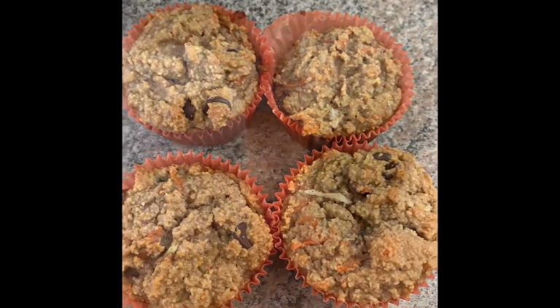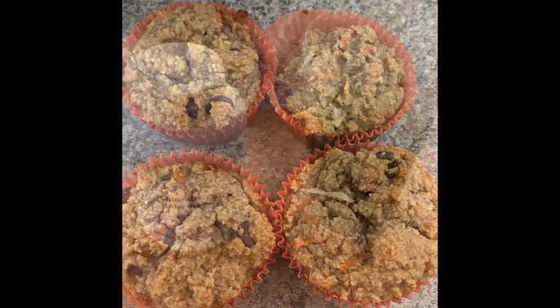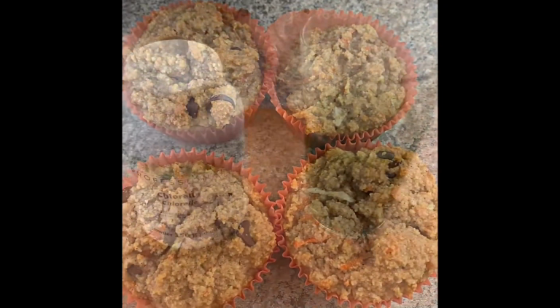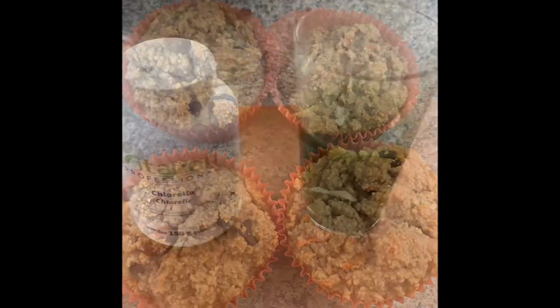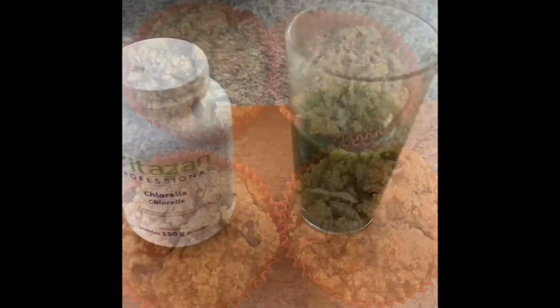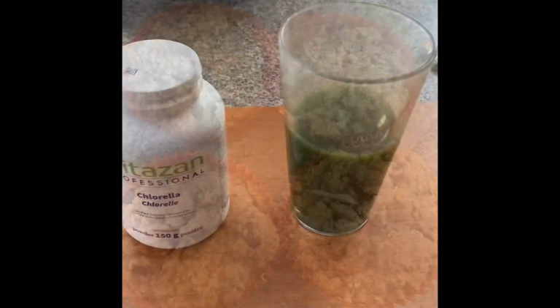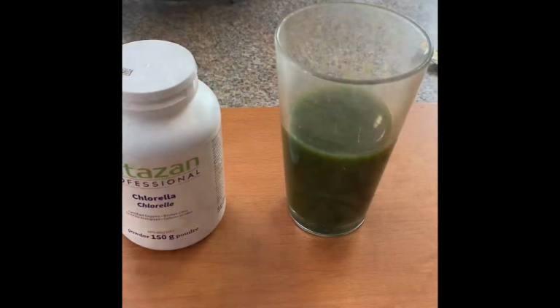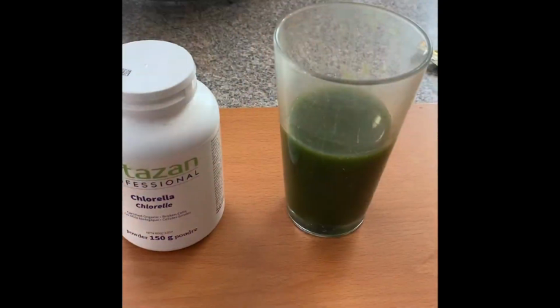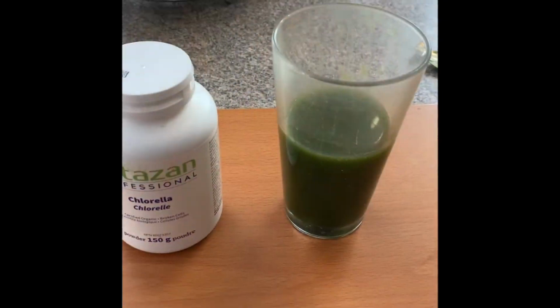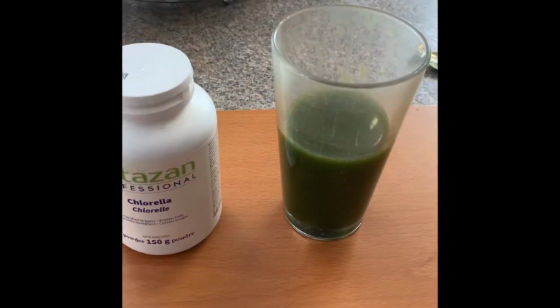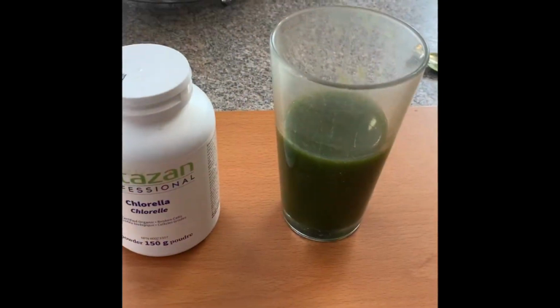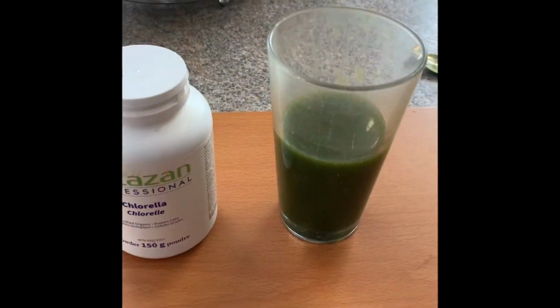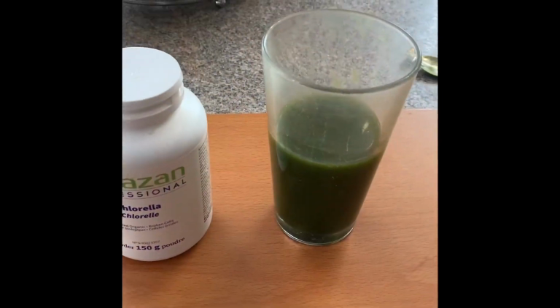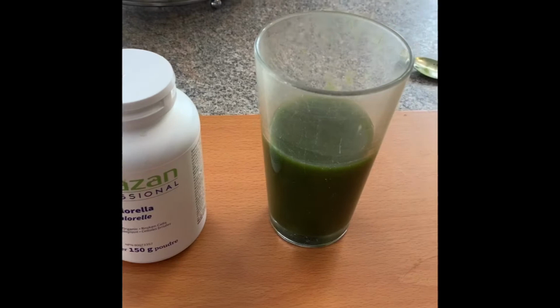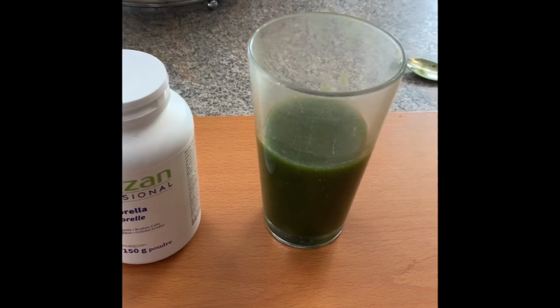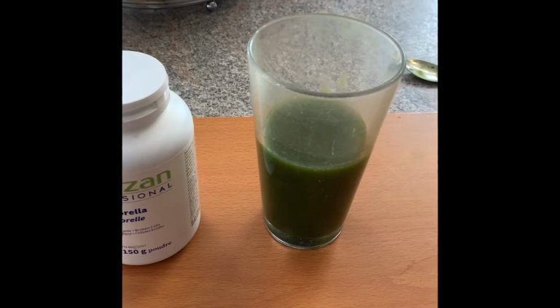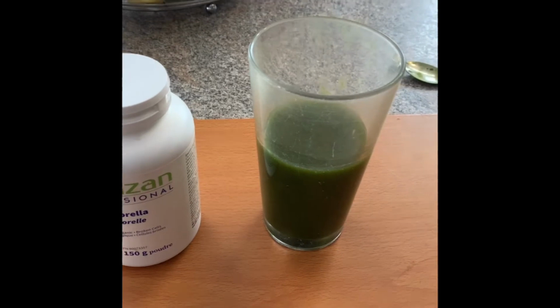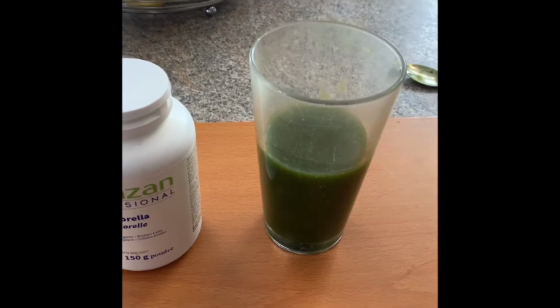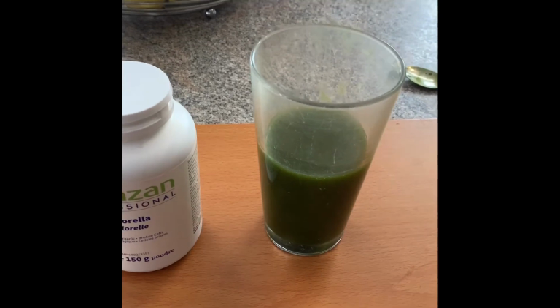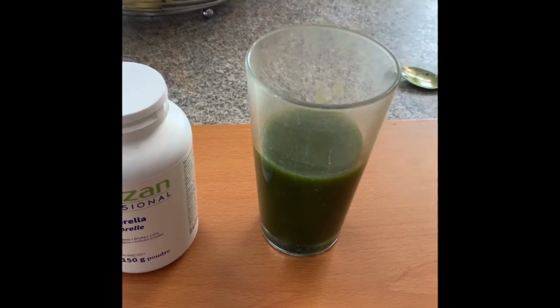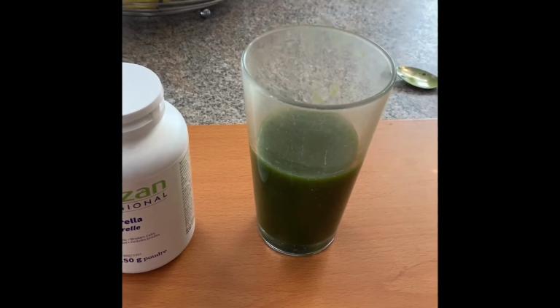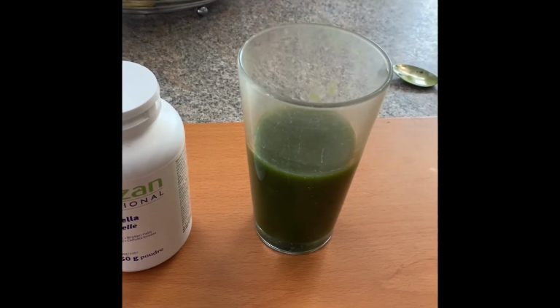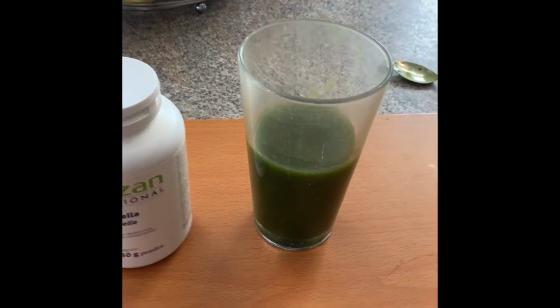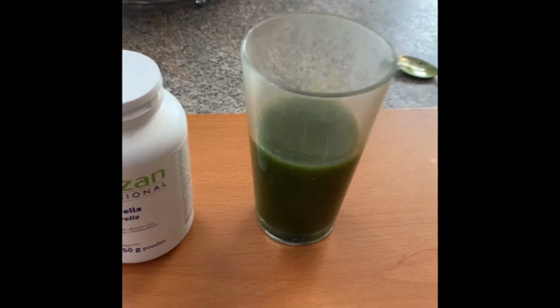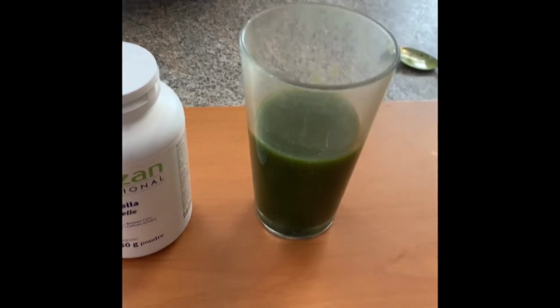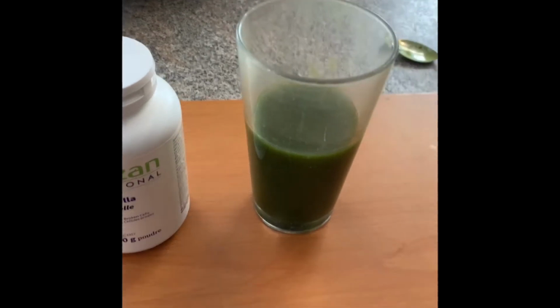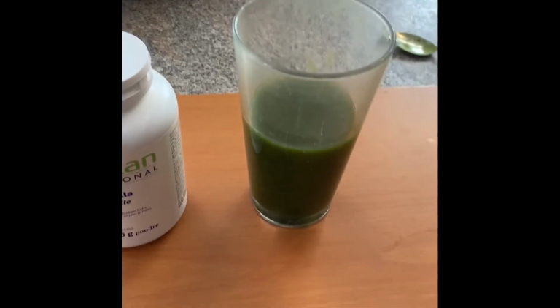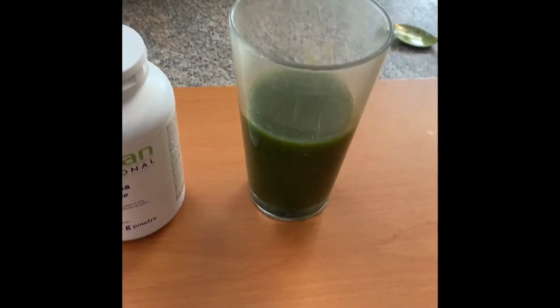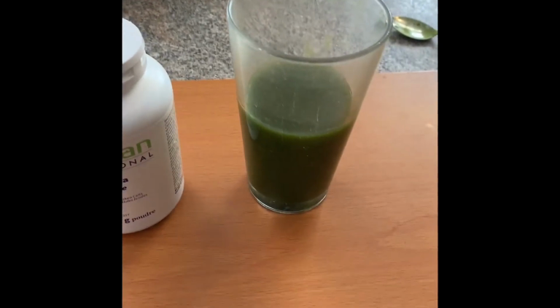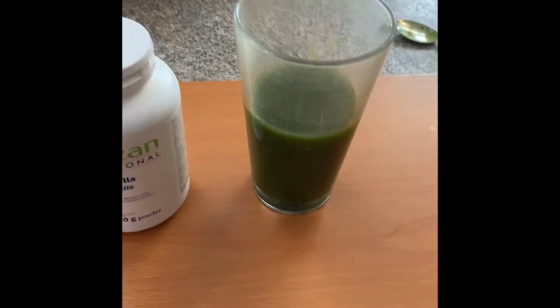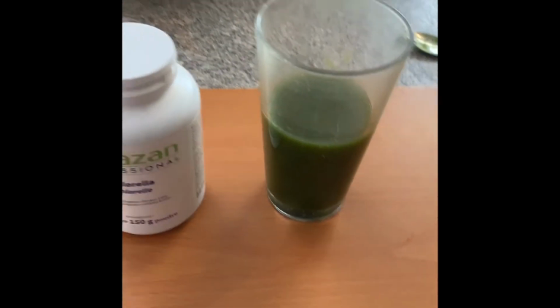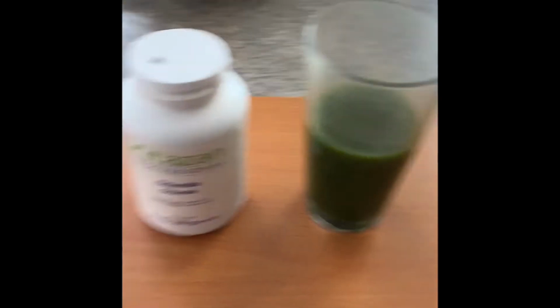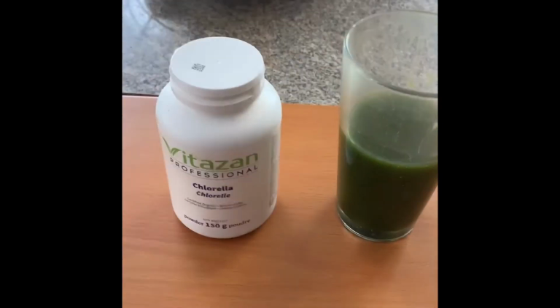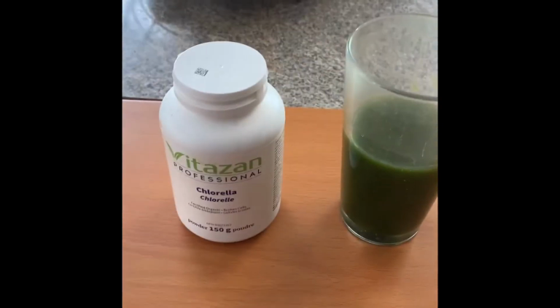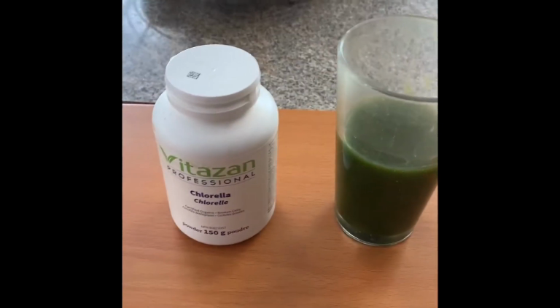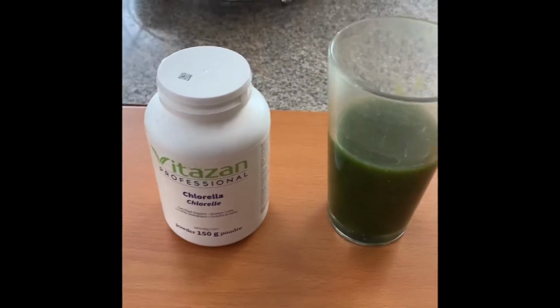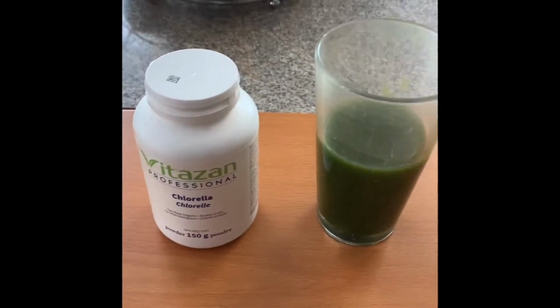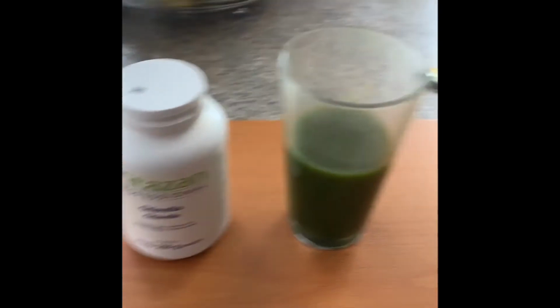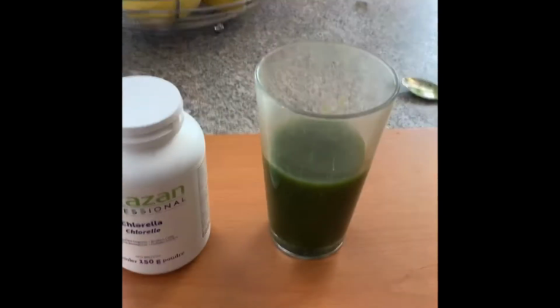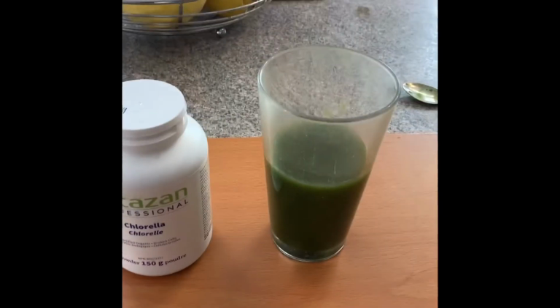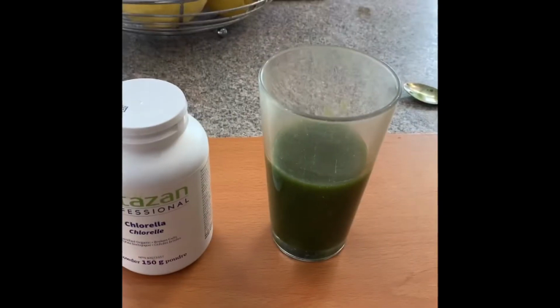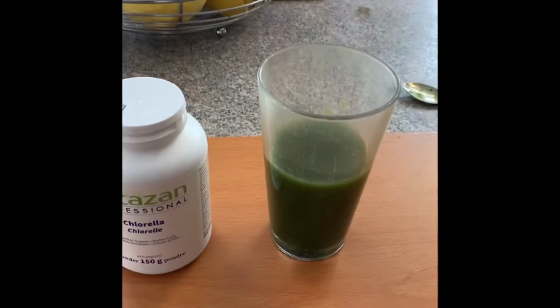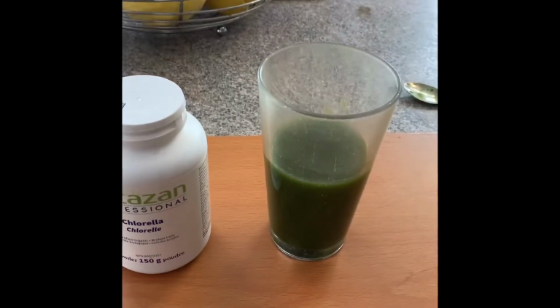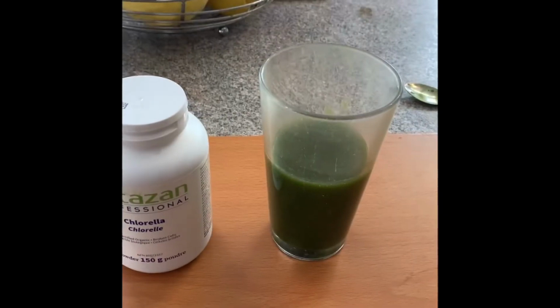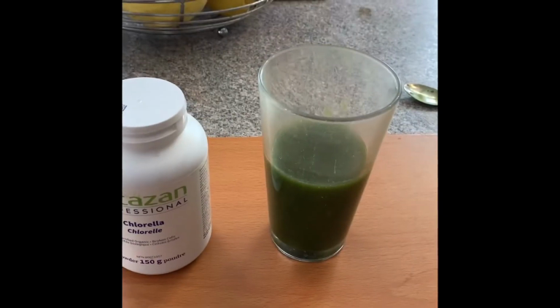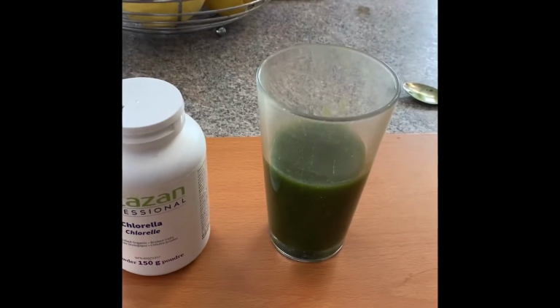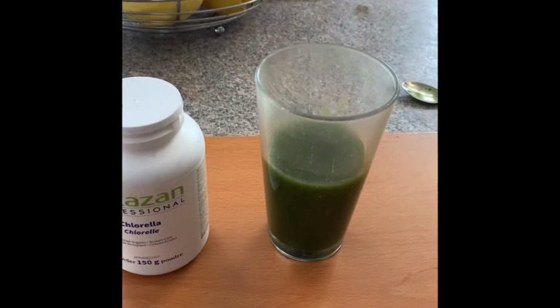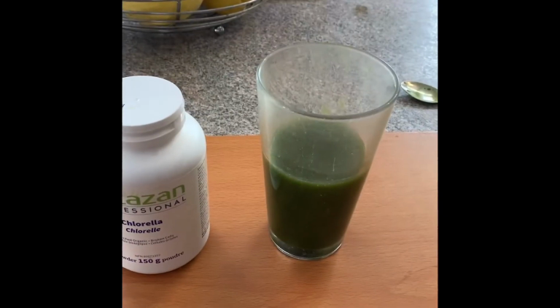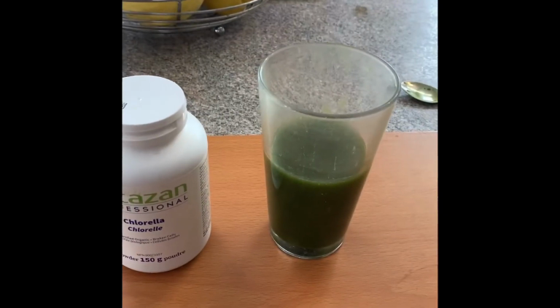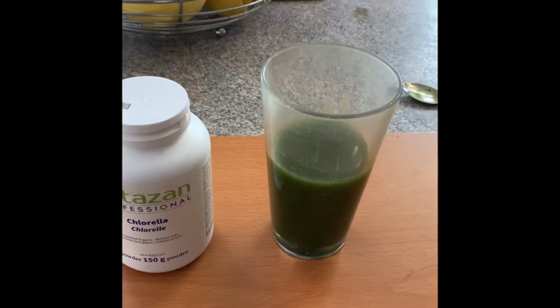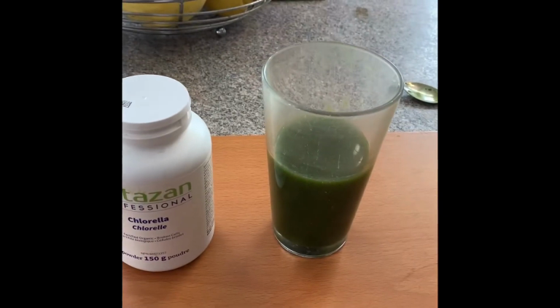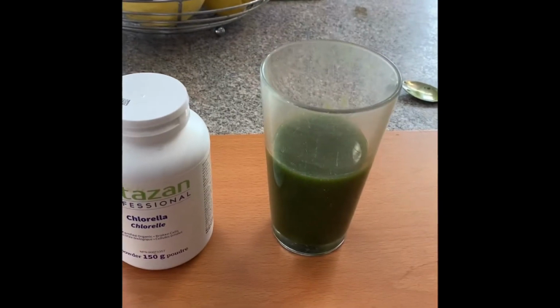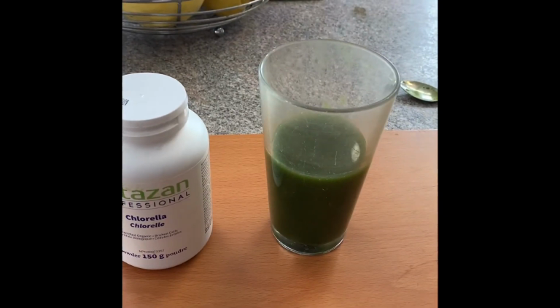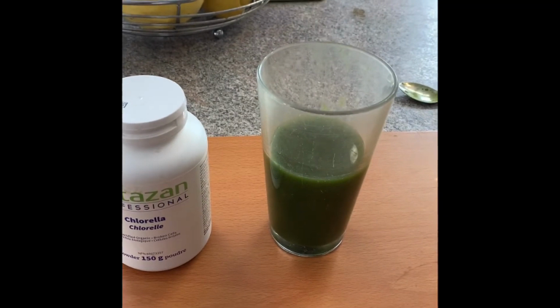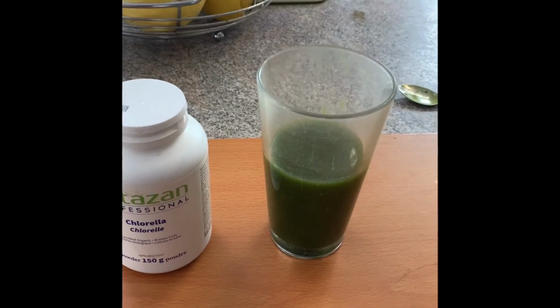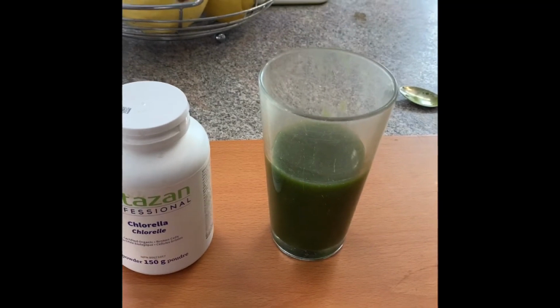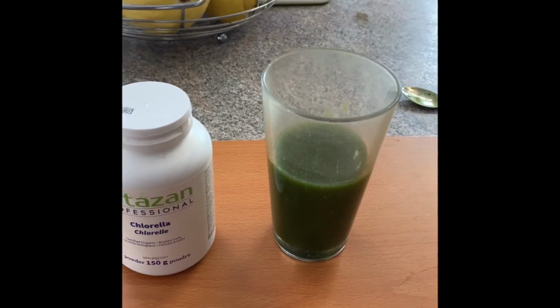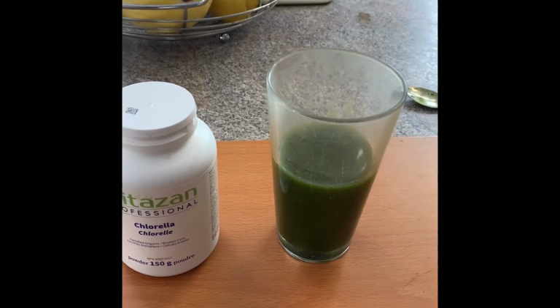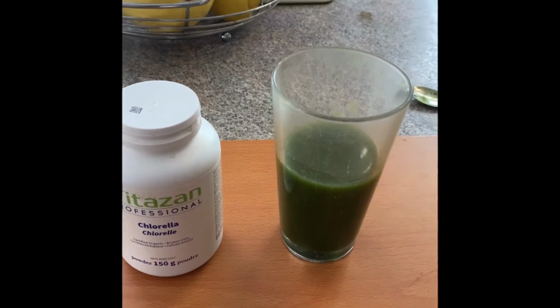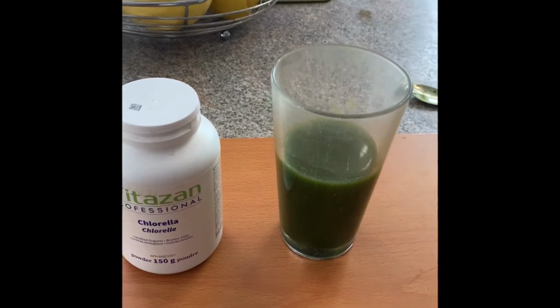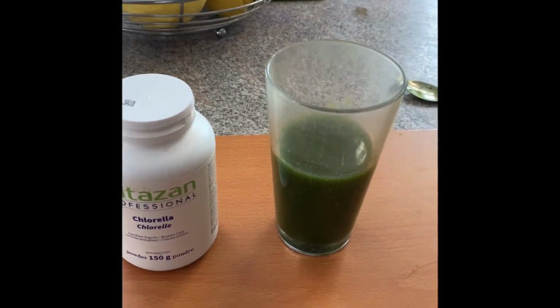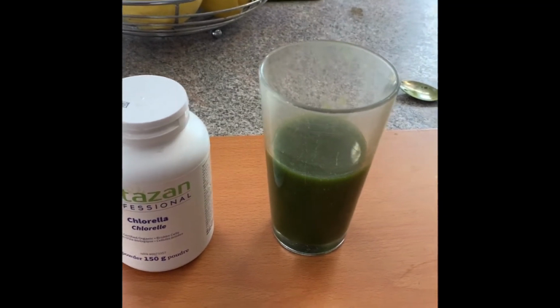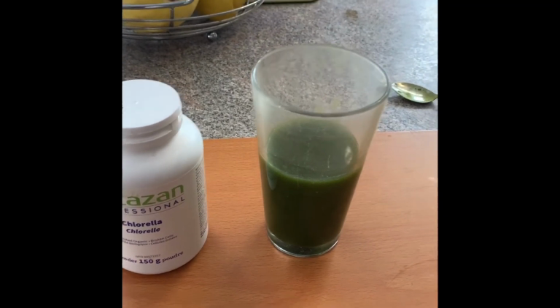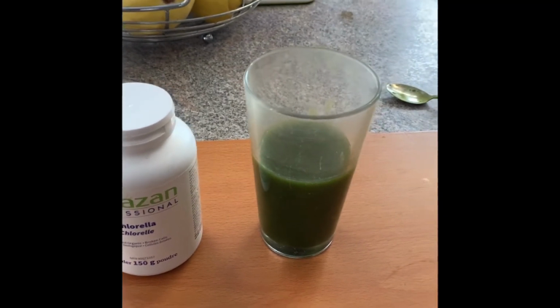I have a couple teaspoons of chlorella in here that I've been drinking throughout the morning and afternoon today.